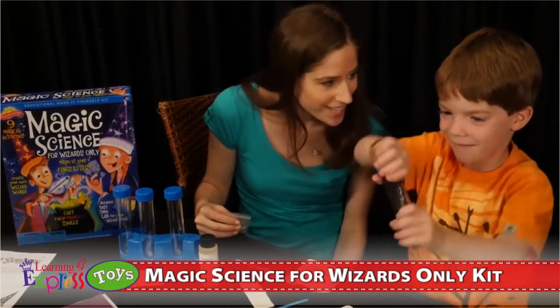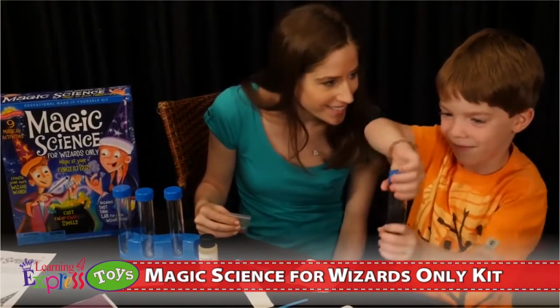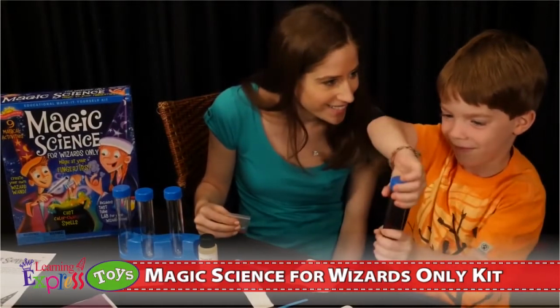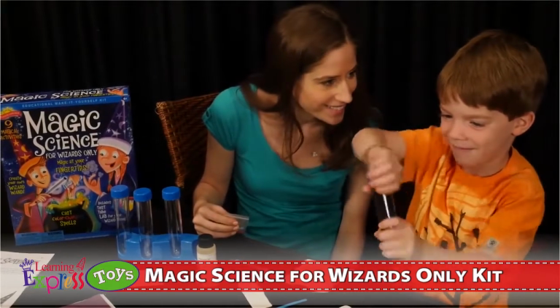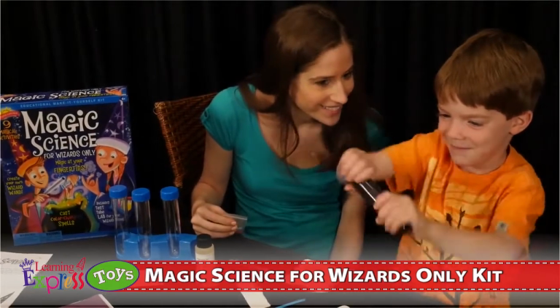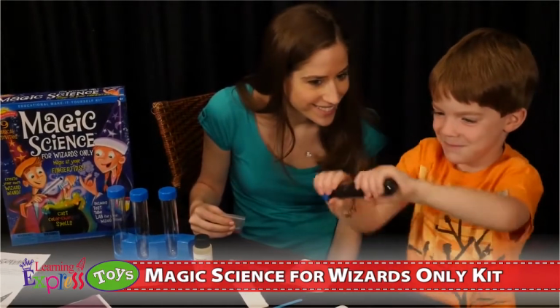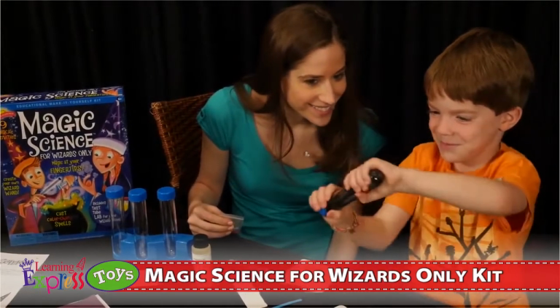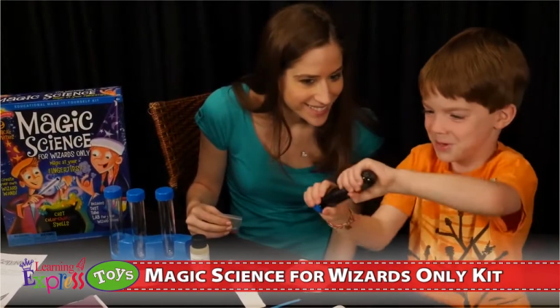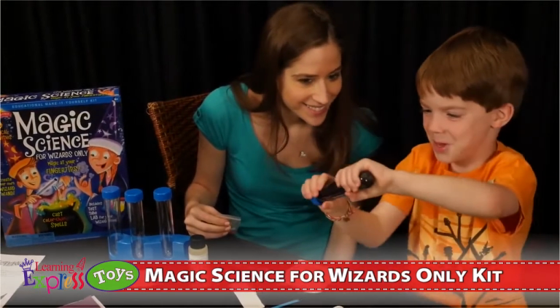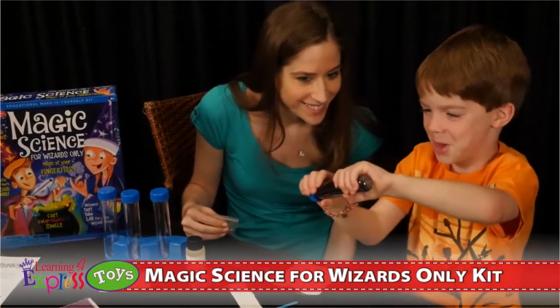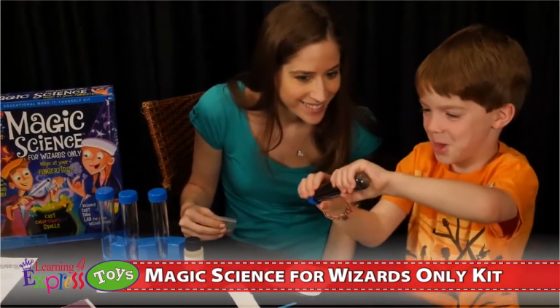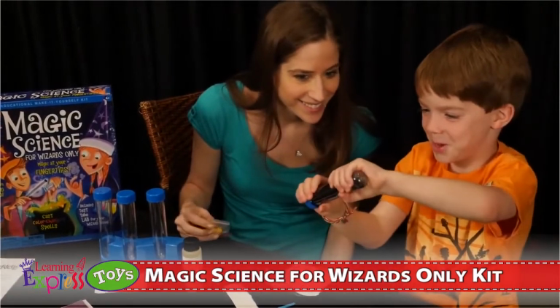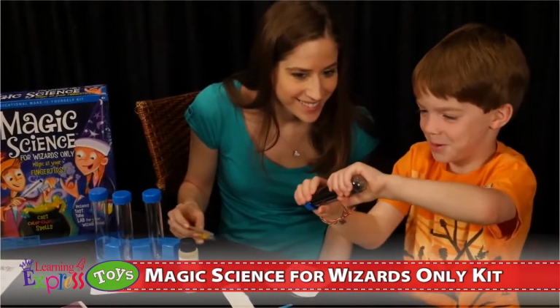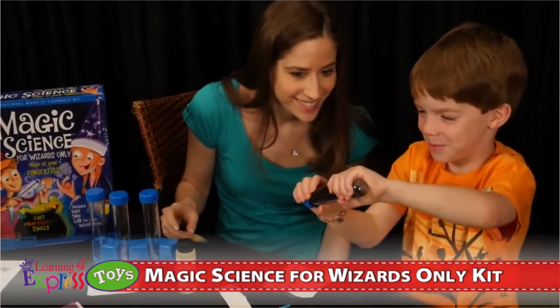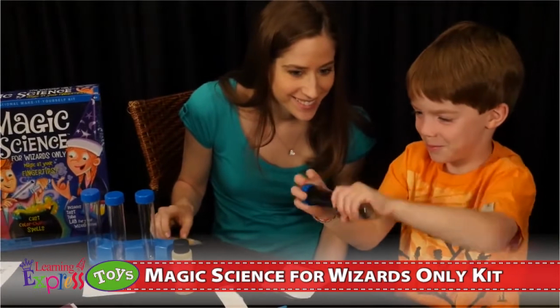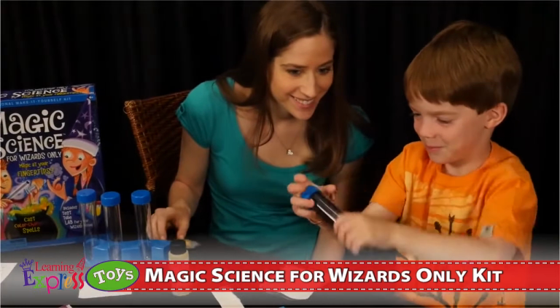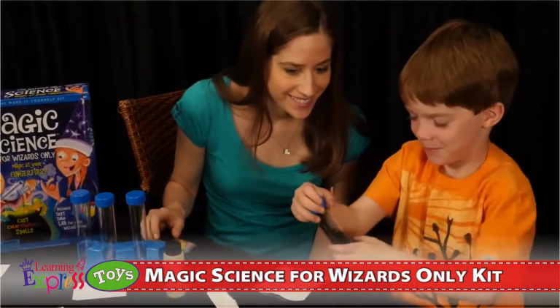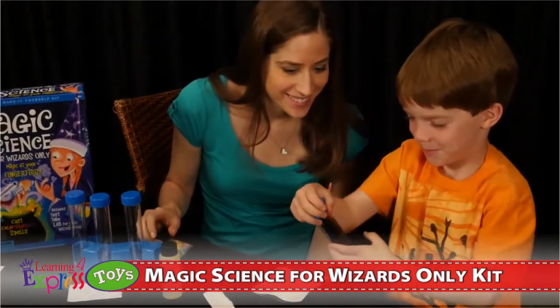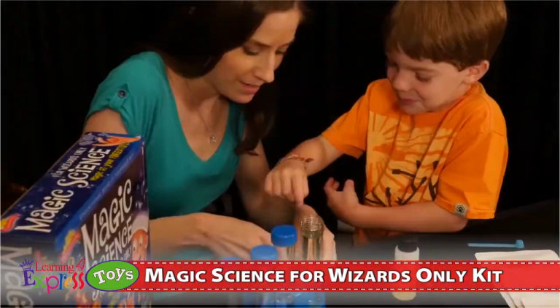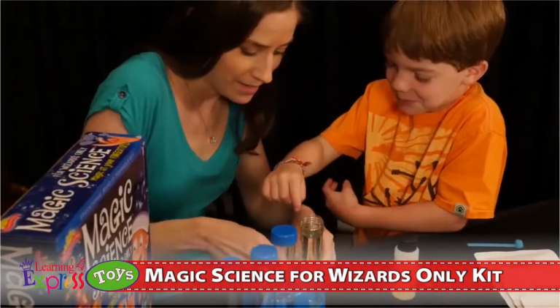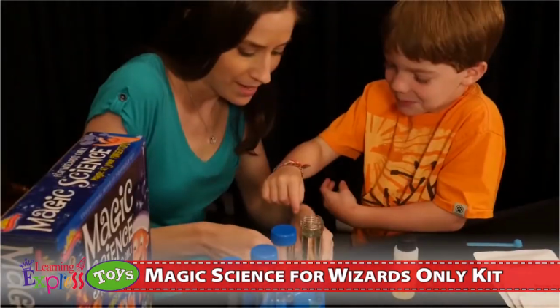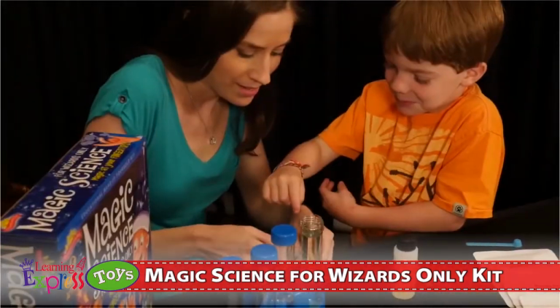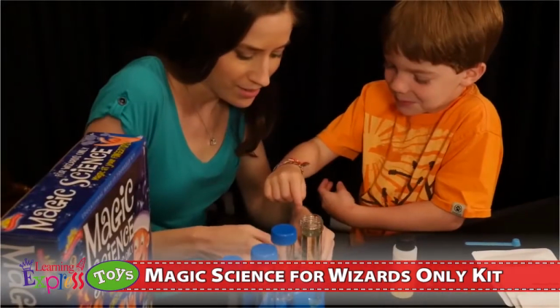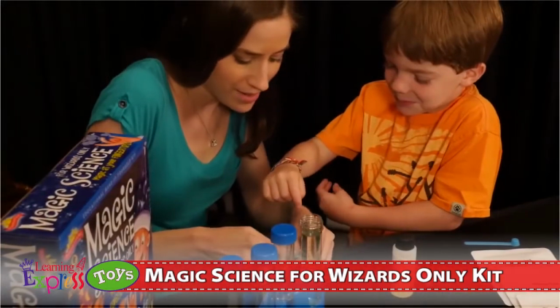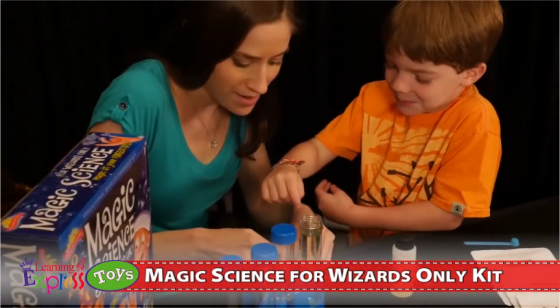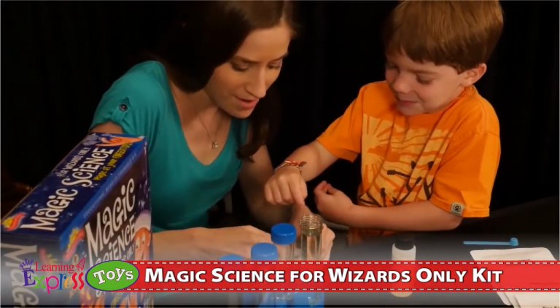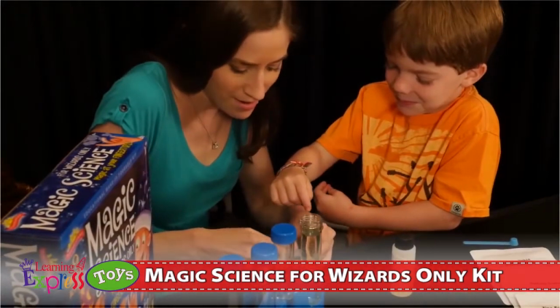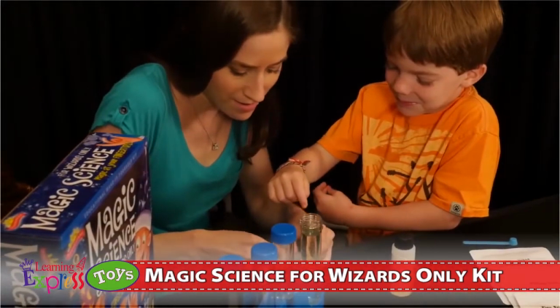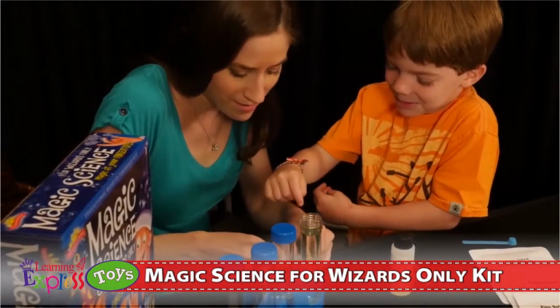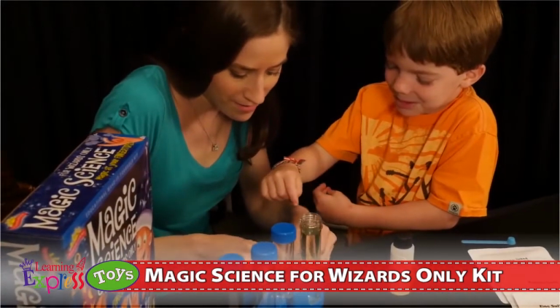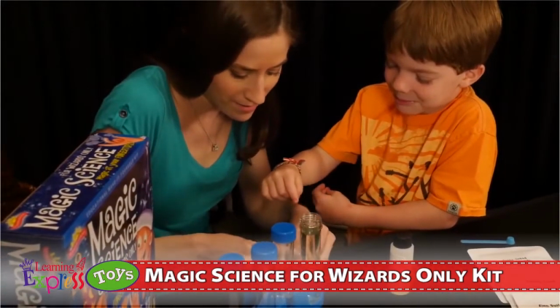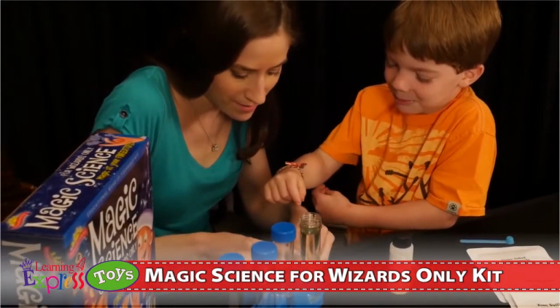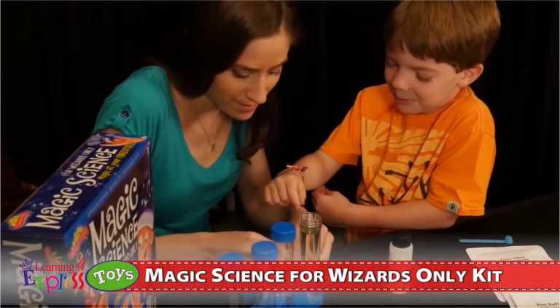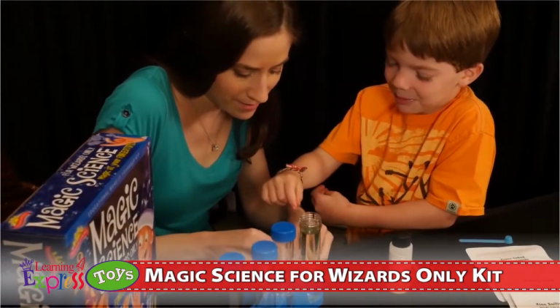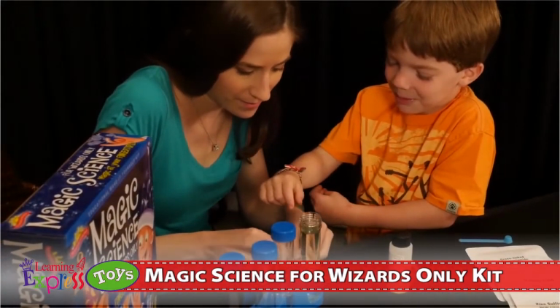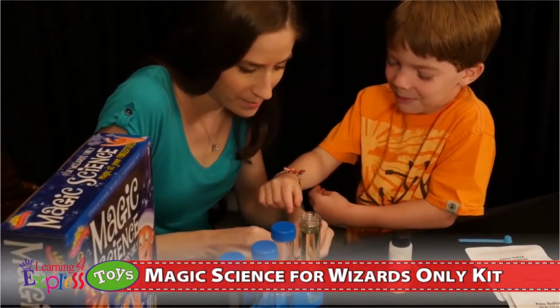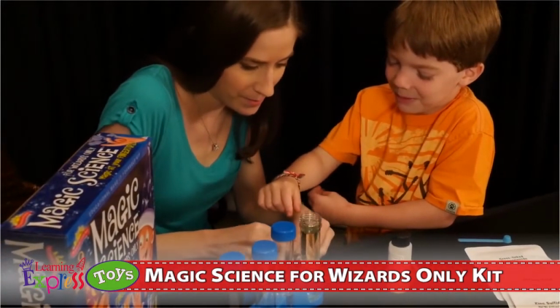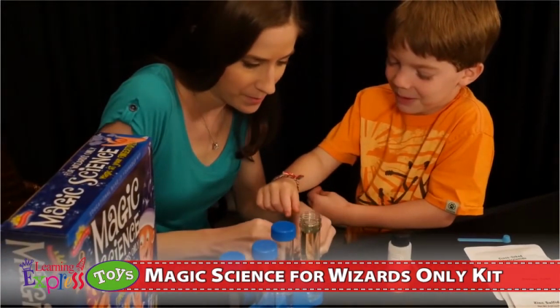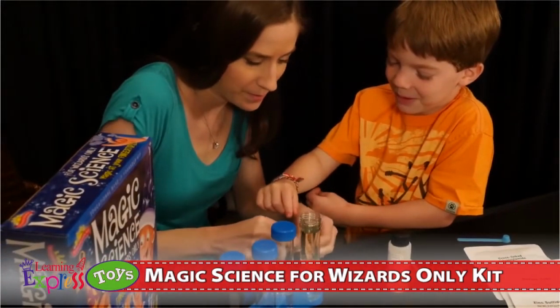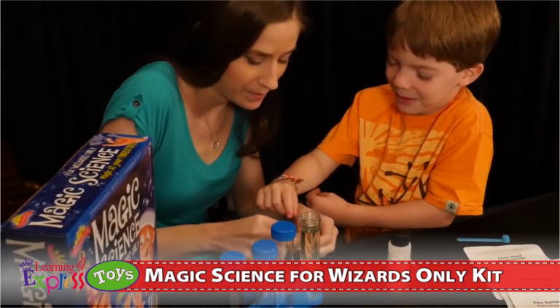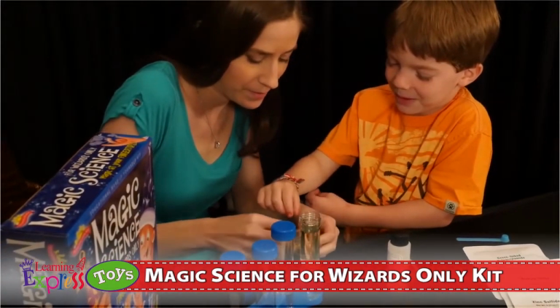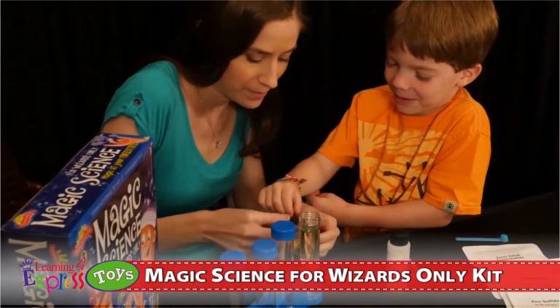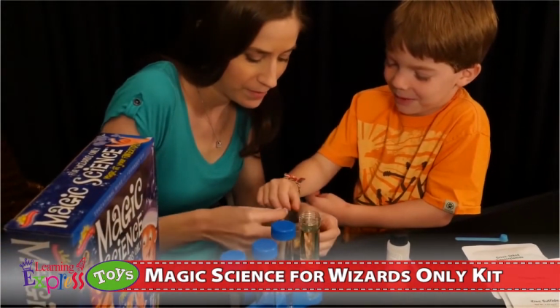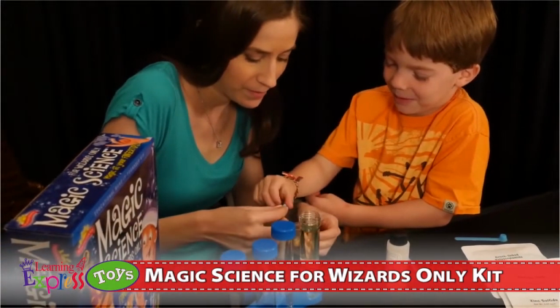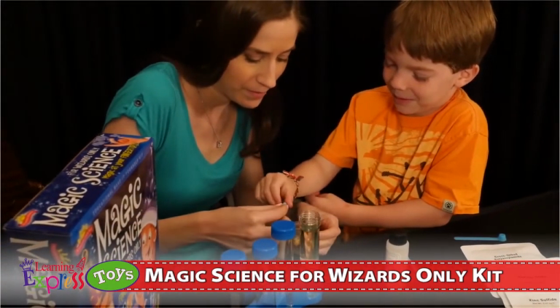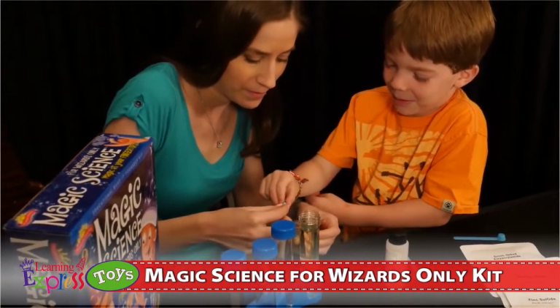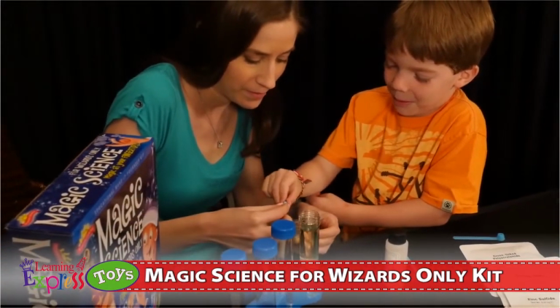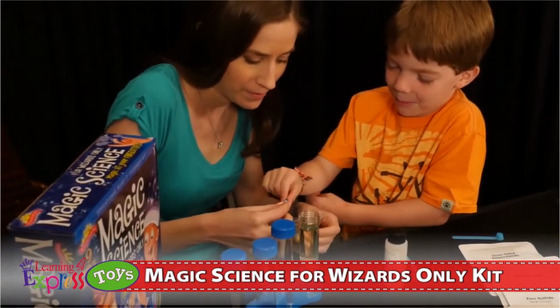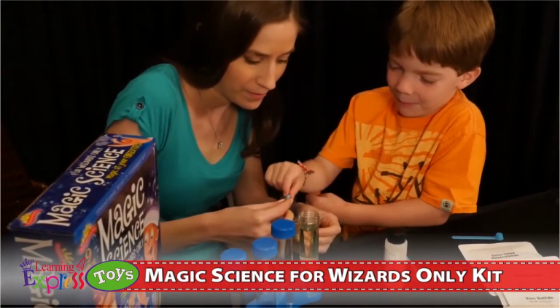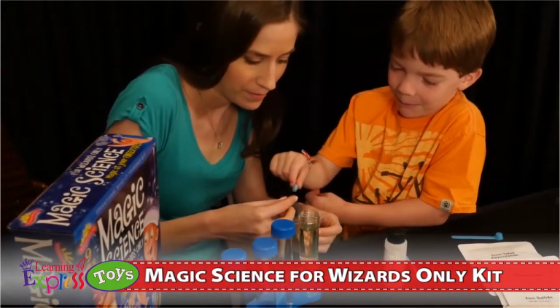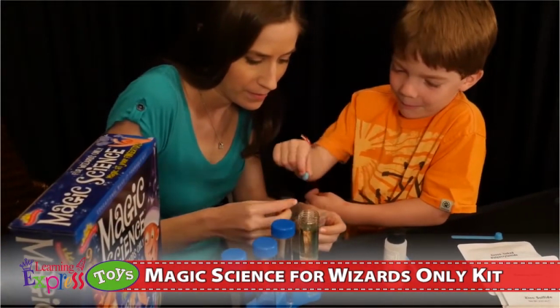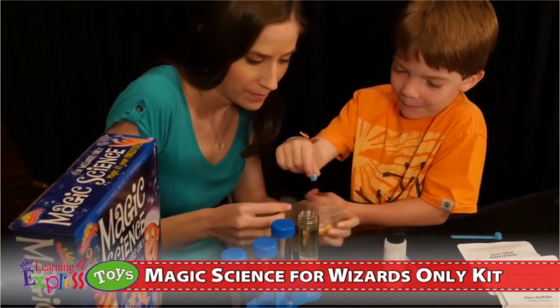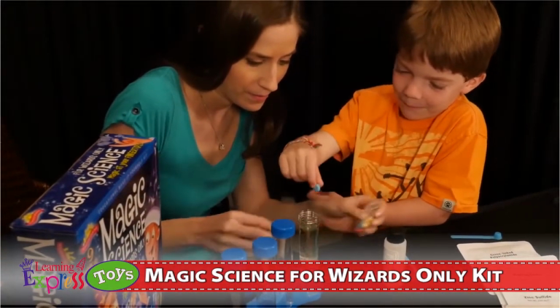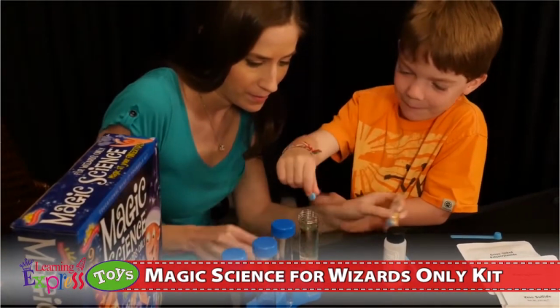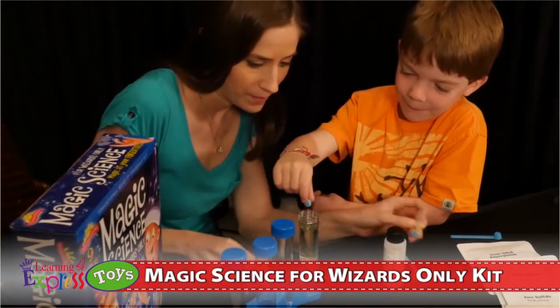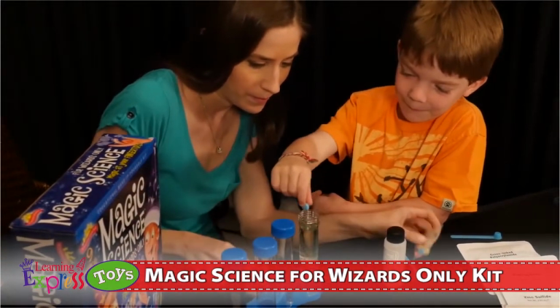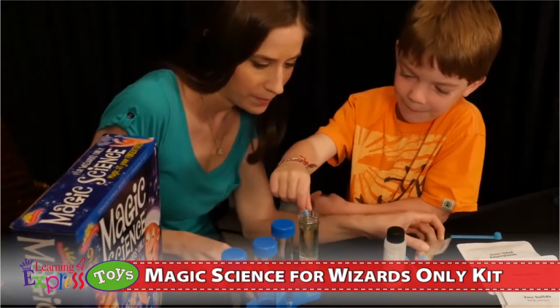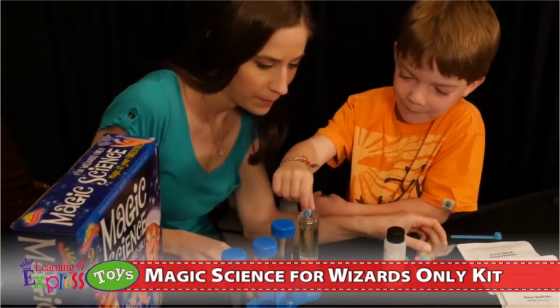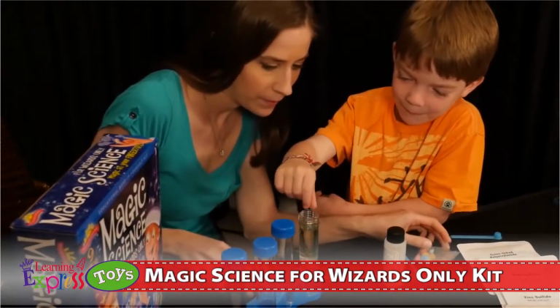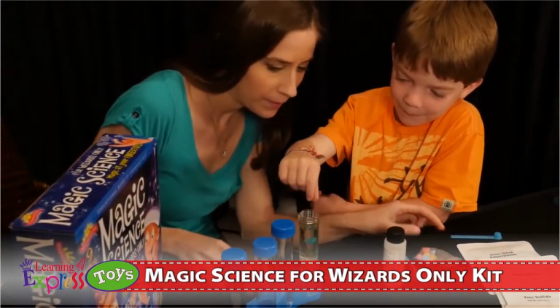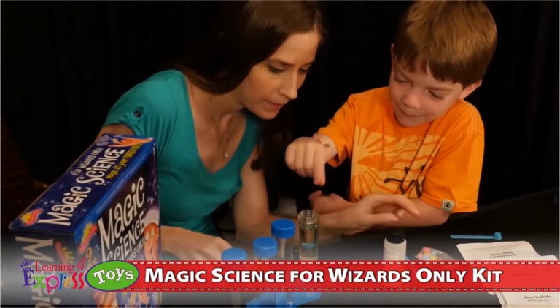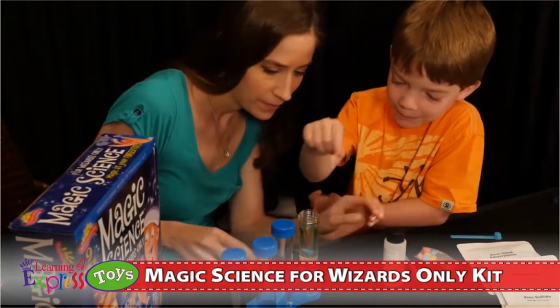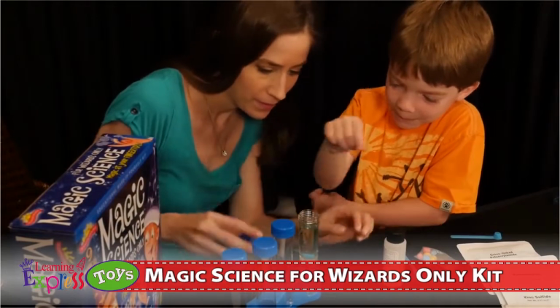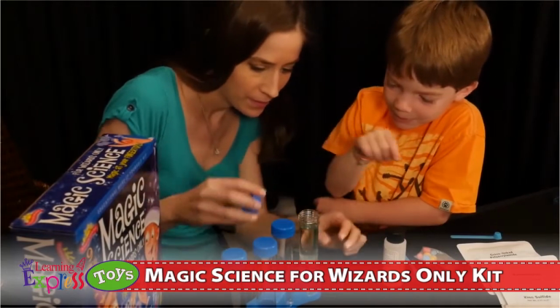Additional experiments include a test tube crystal ball, a magic wand lava, feverish fizz, and glow in the dark bubbling potion.